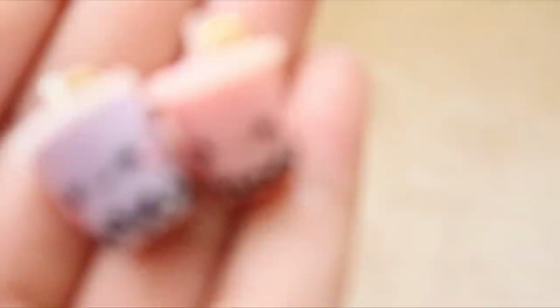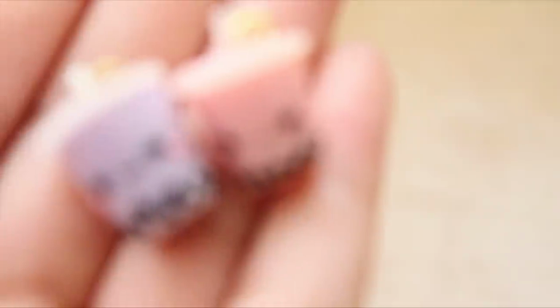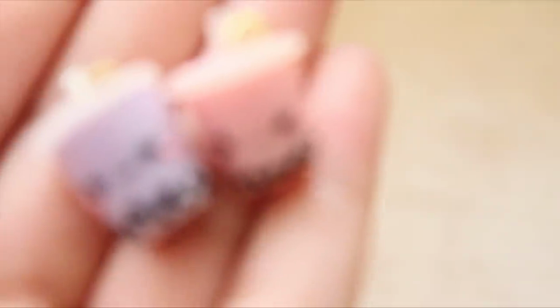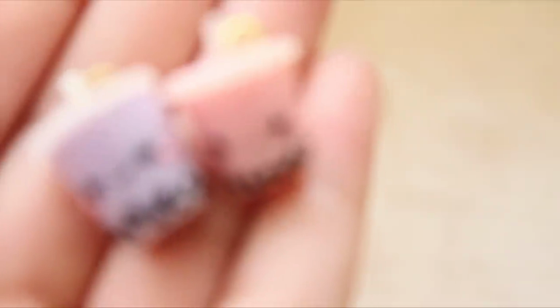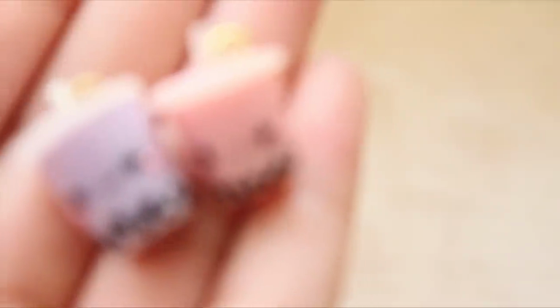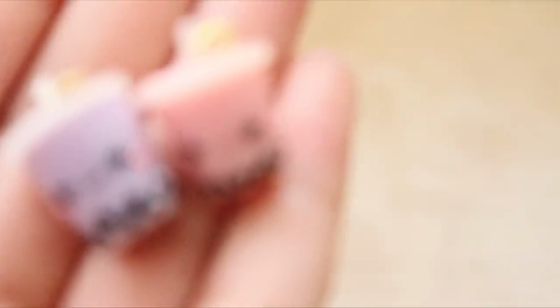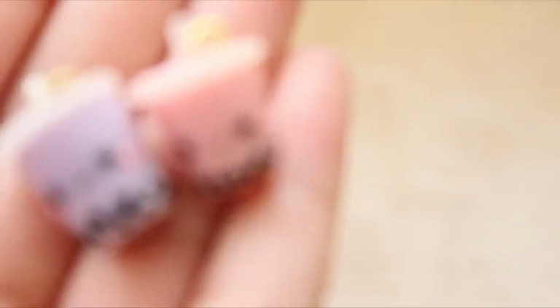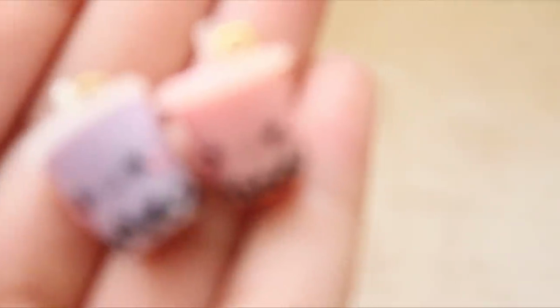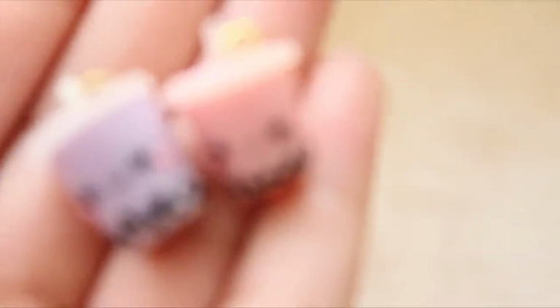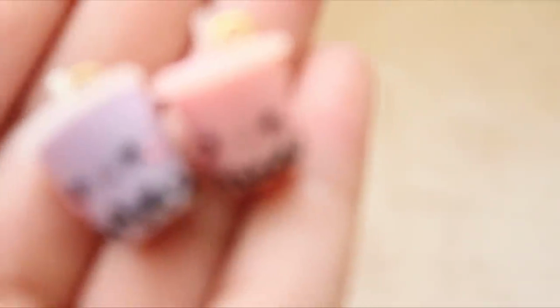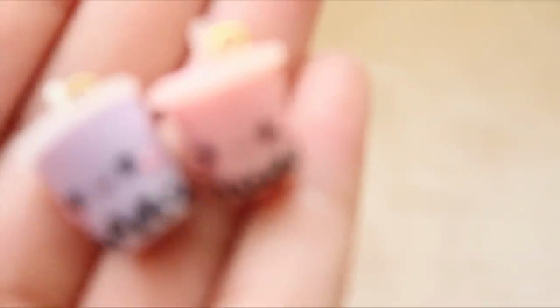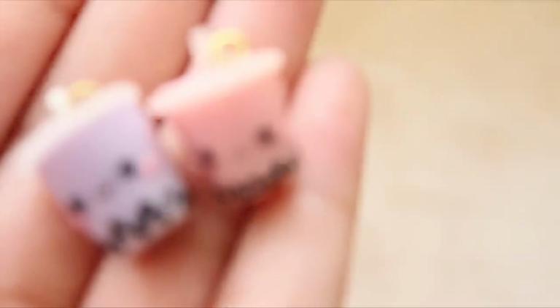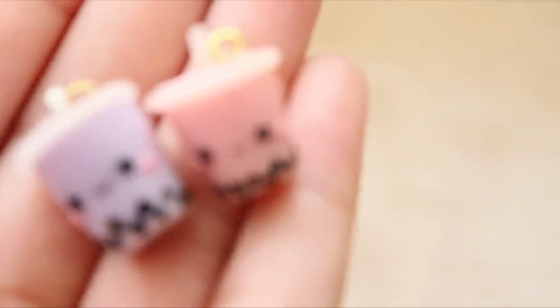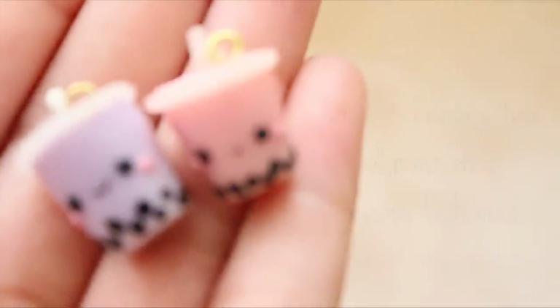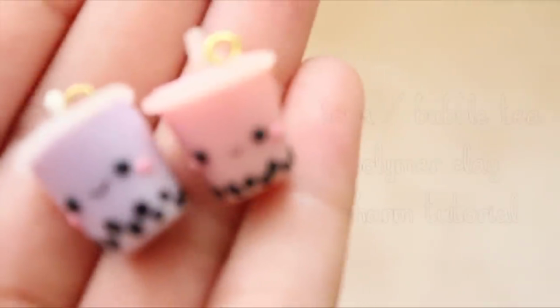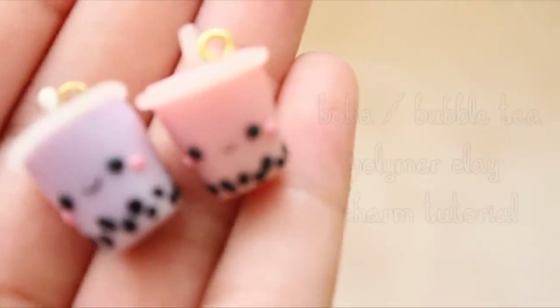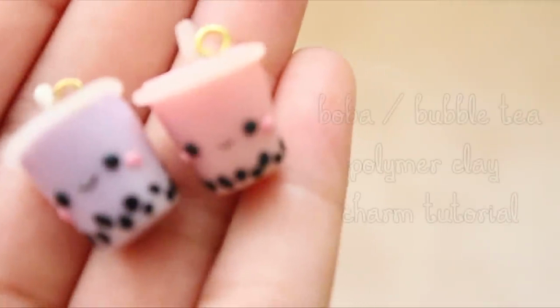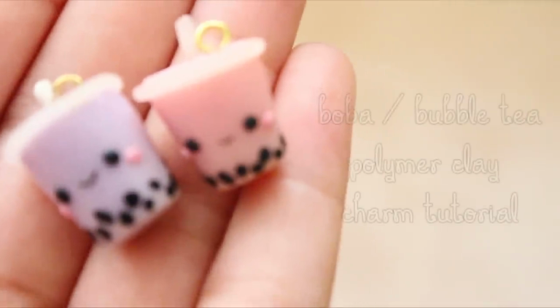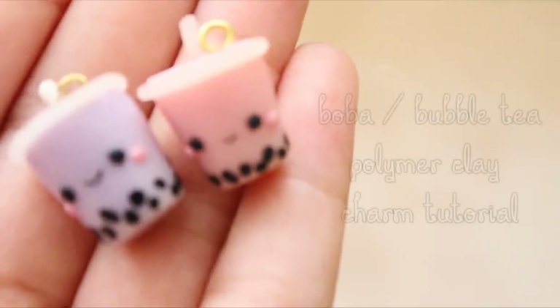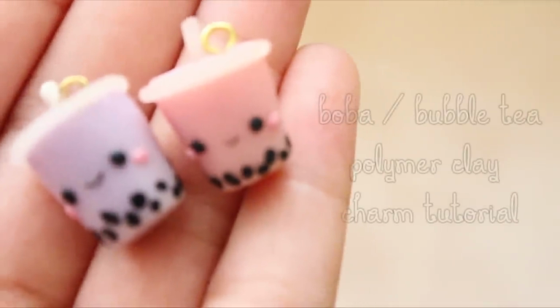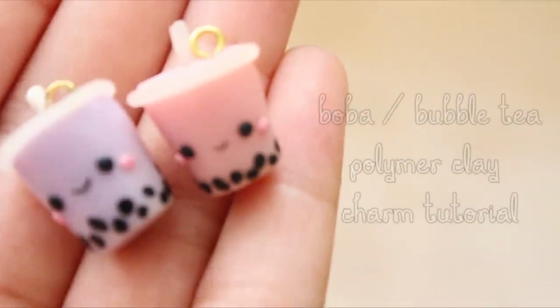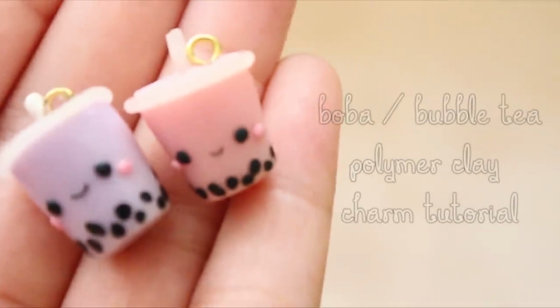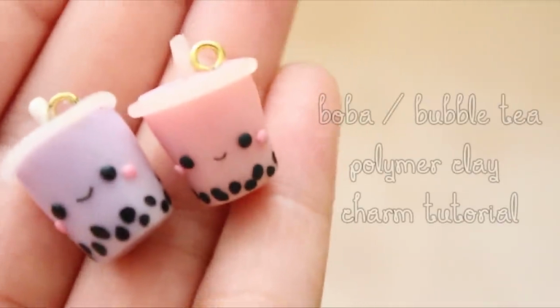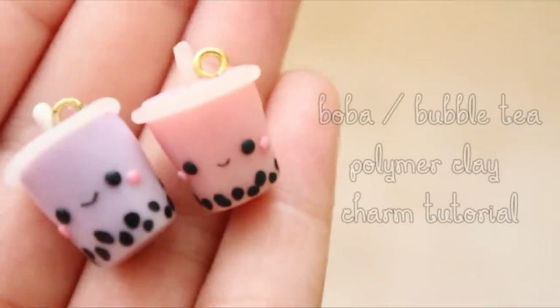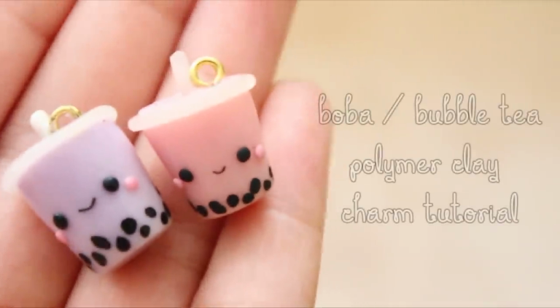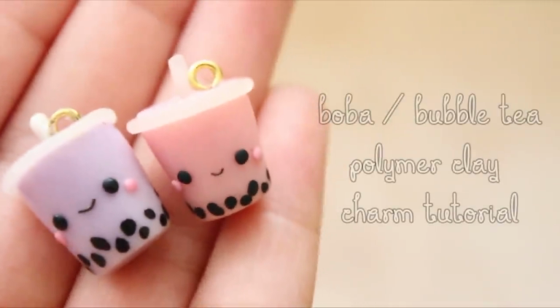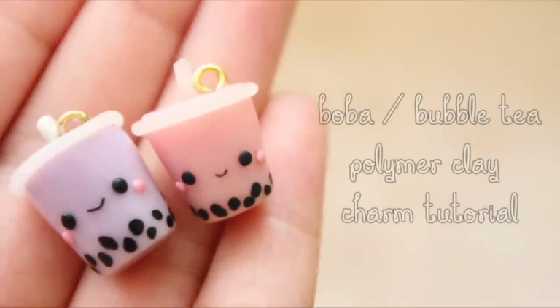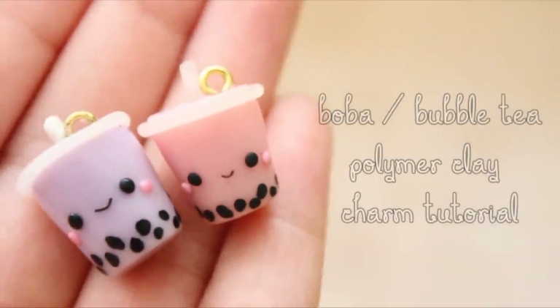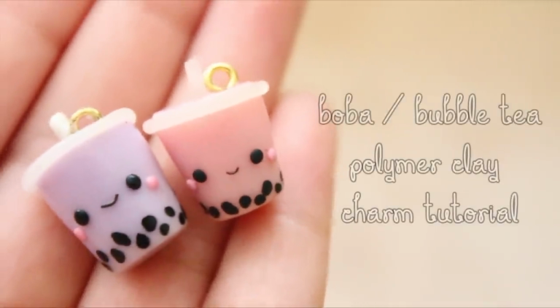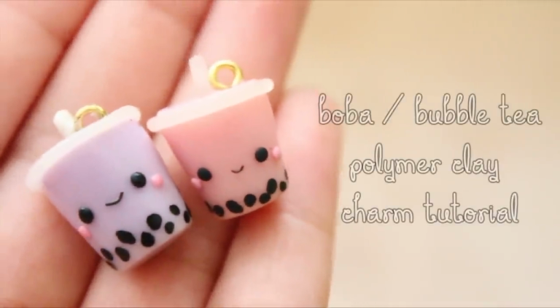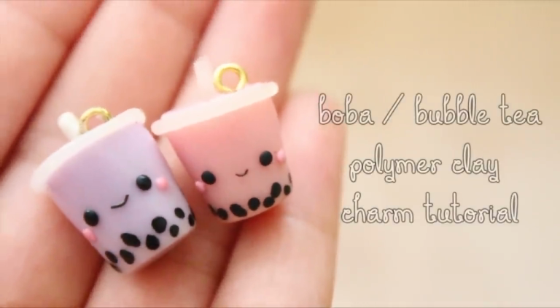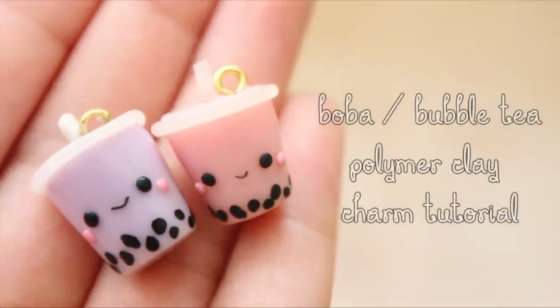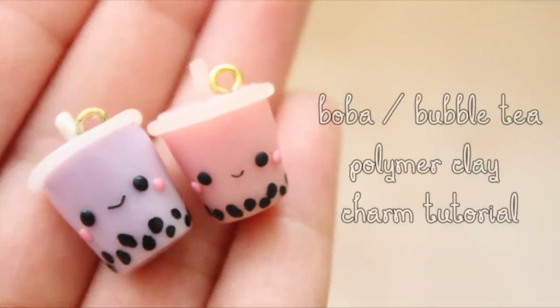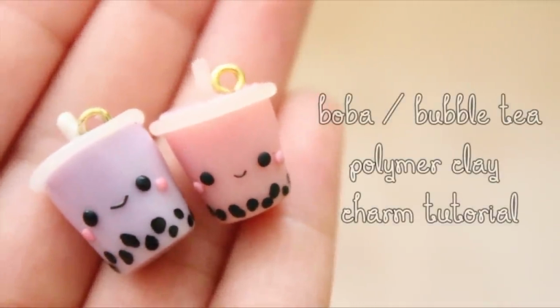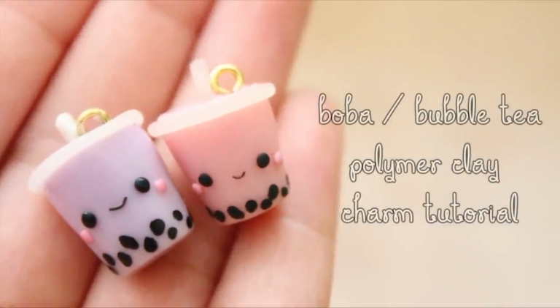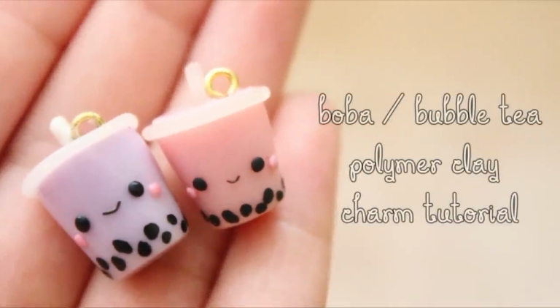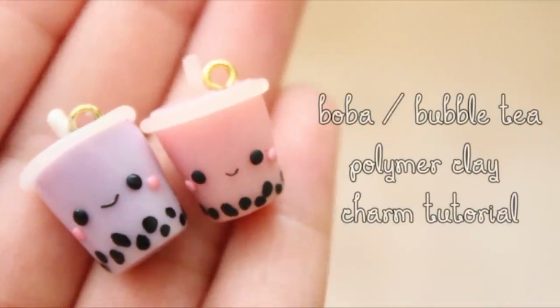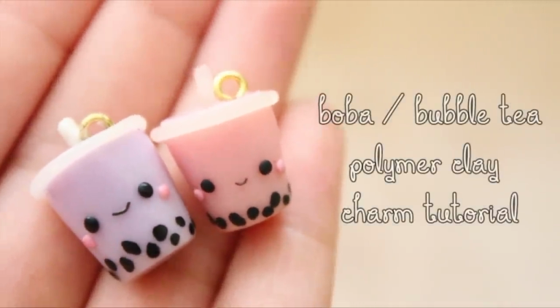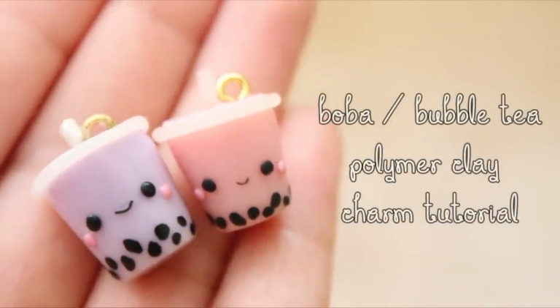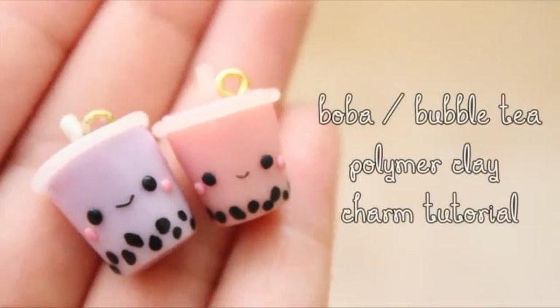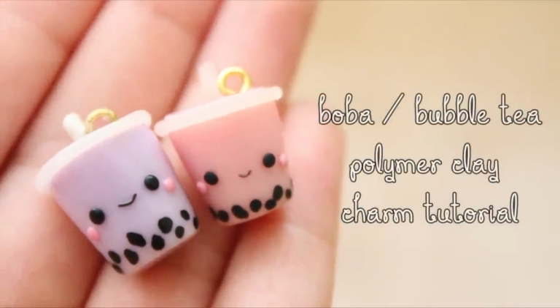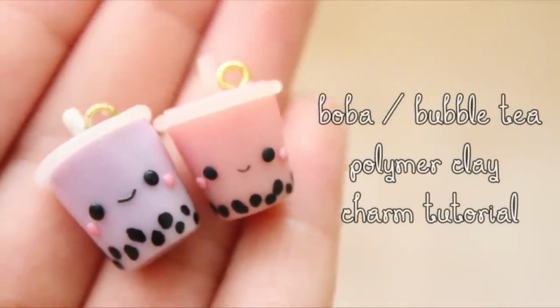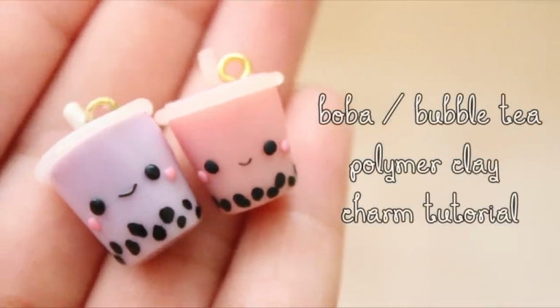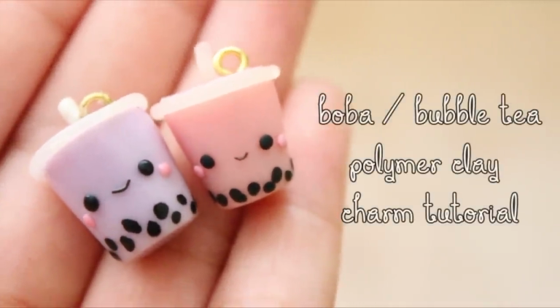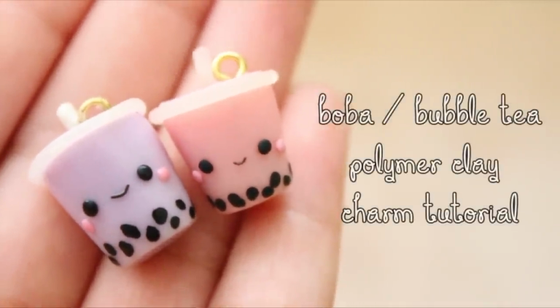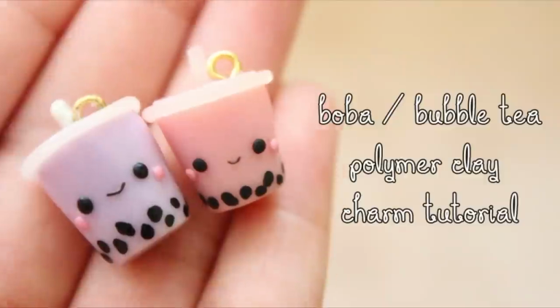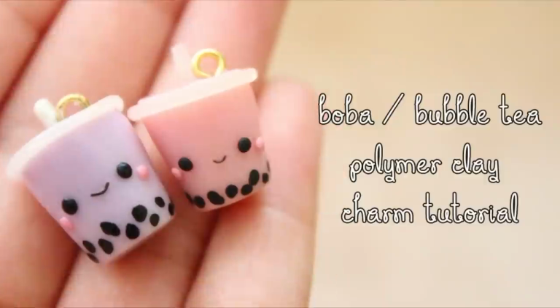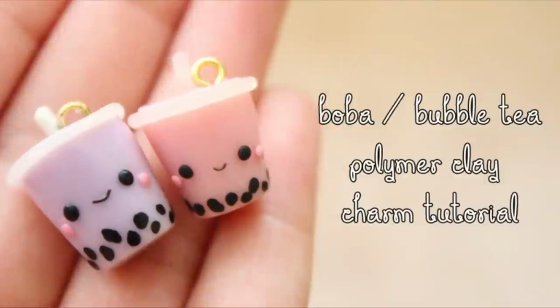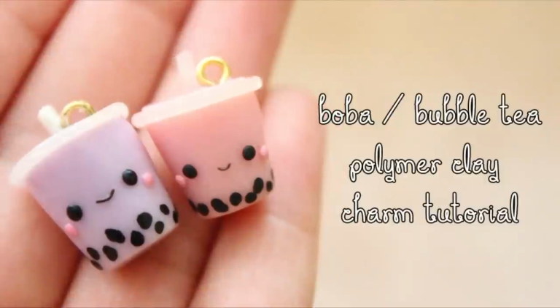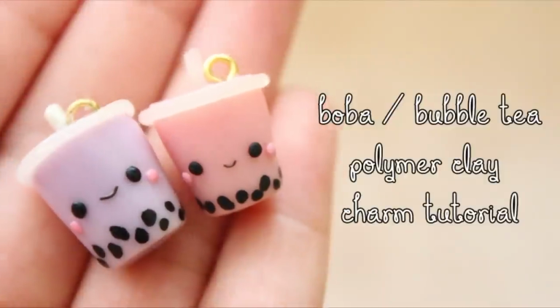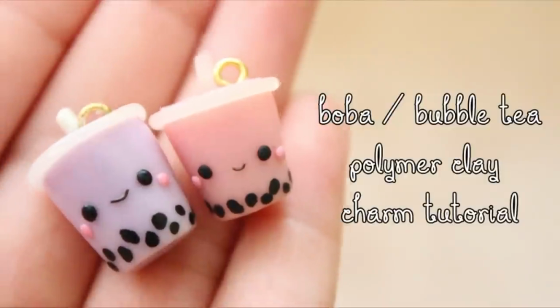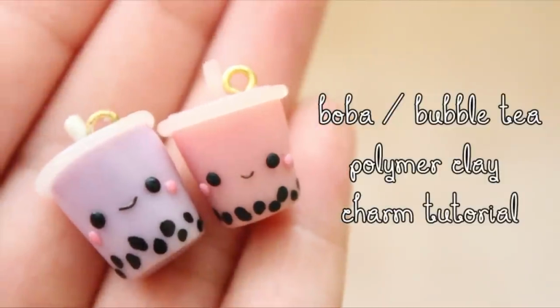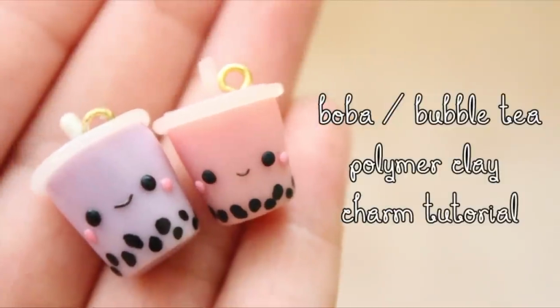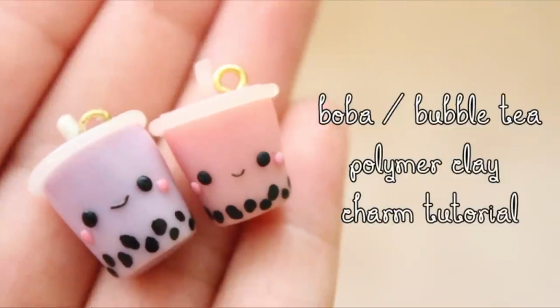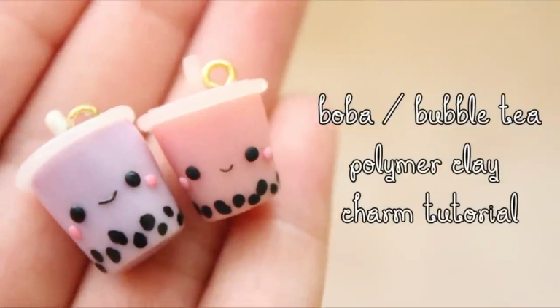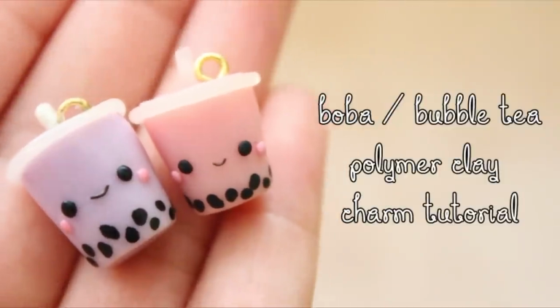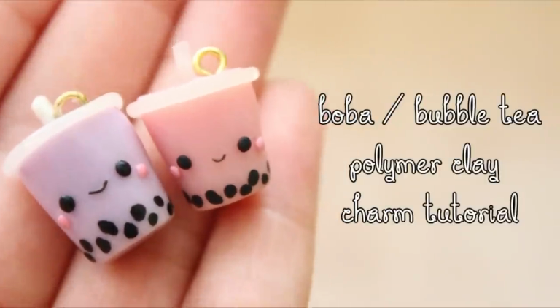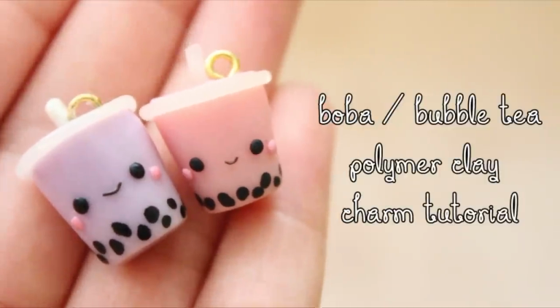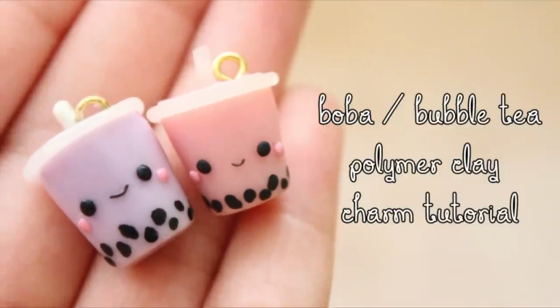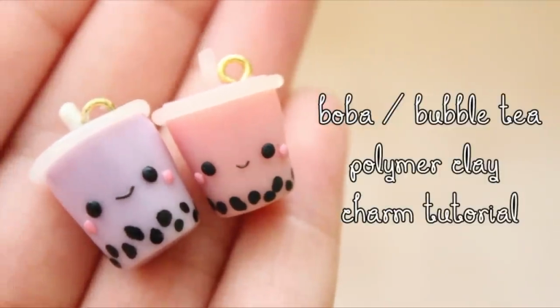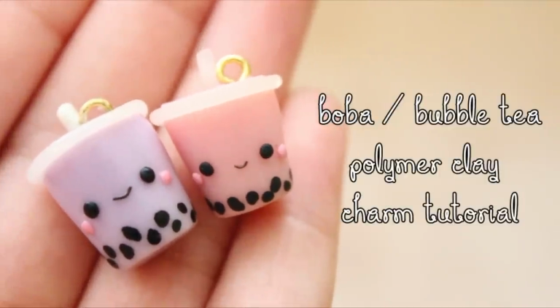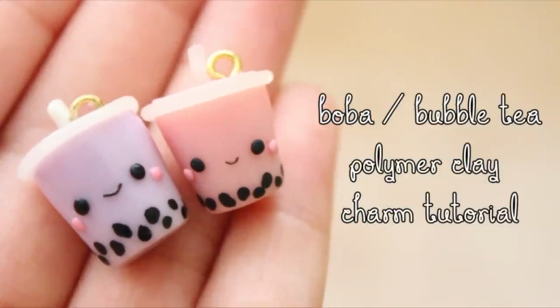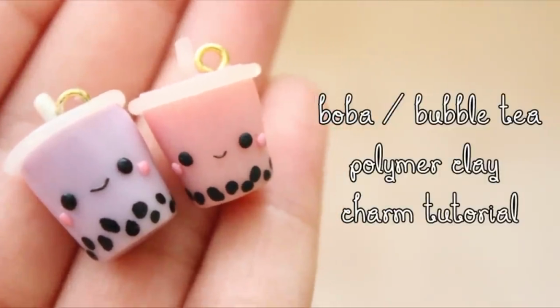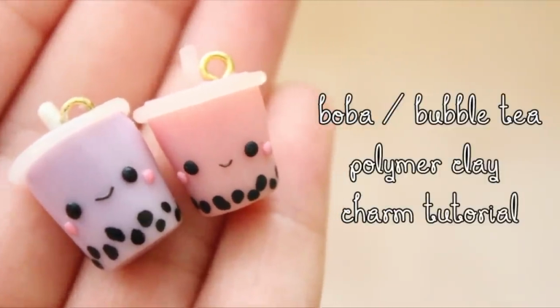Hi everyone! Today we're going to be making these really cute and simple boba or bubble tea polymer clay charms. So let's get started!